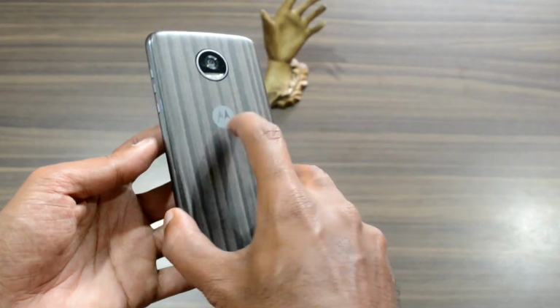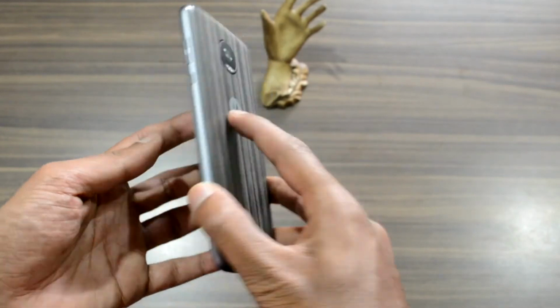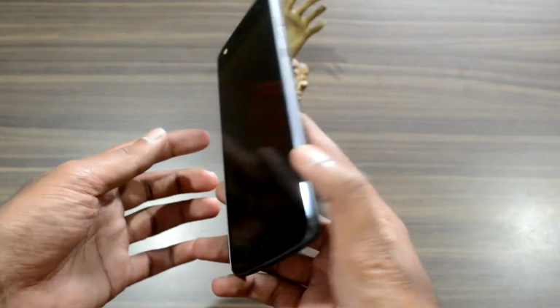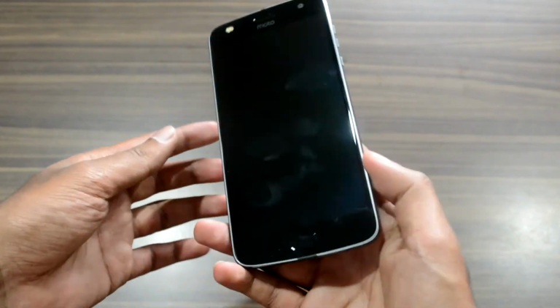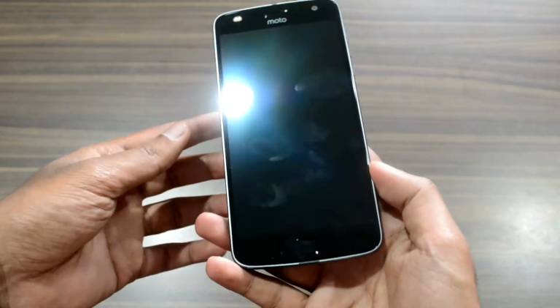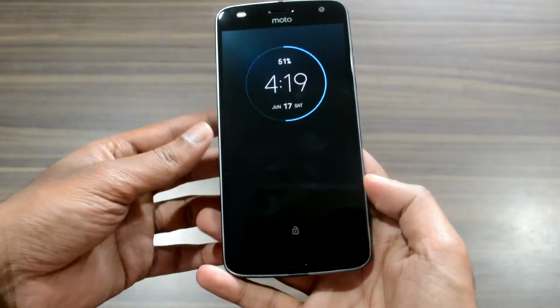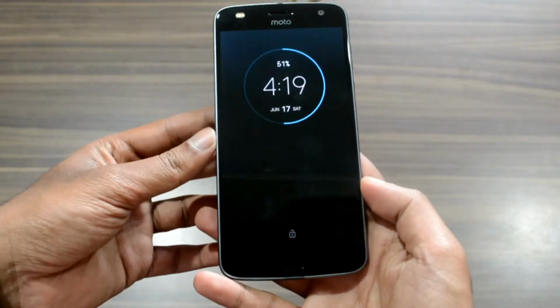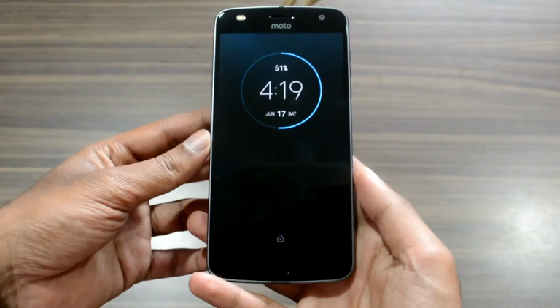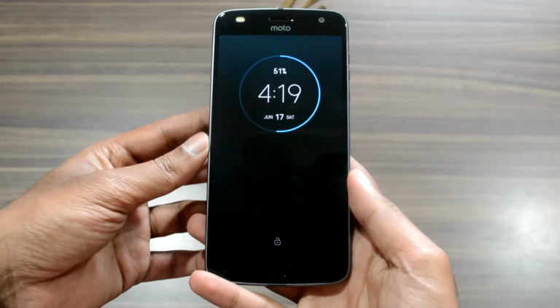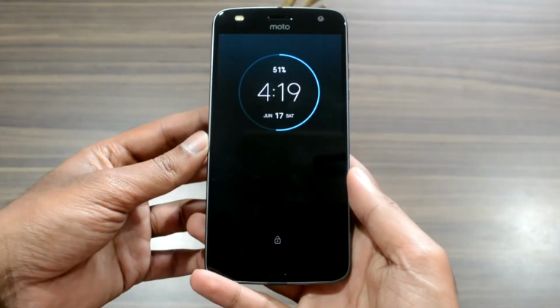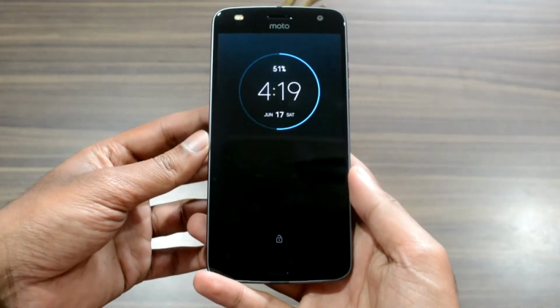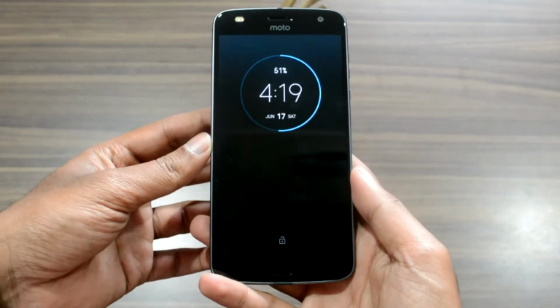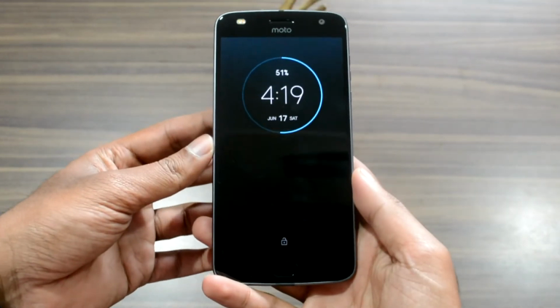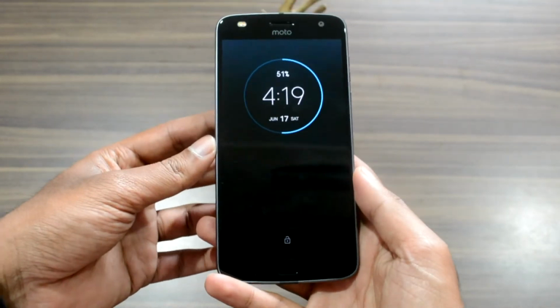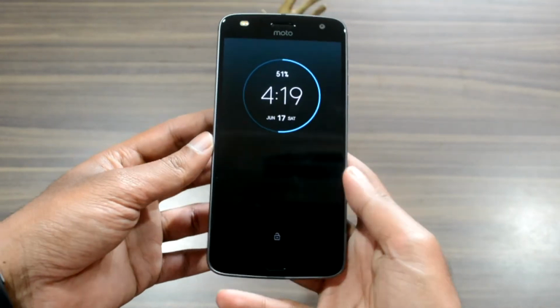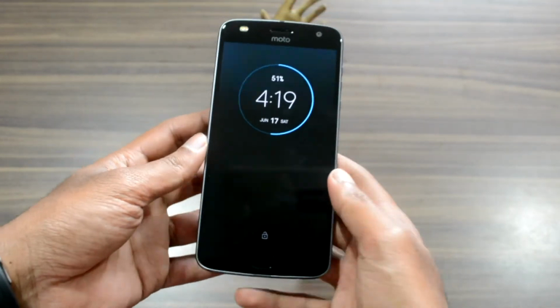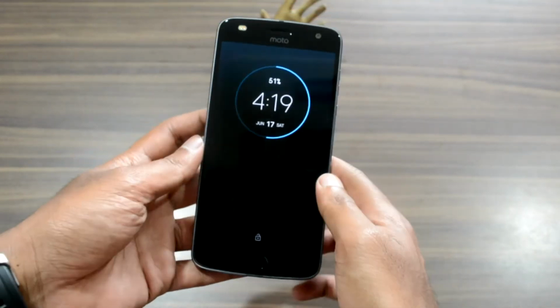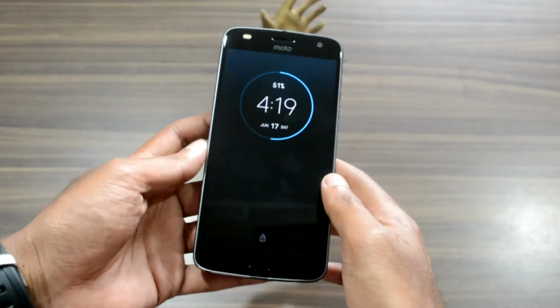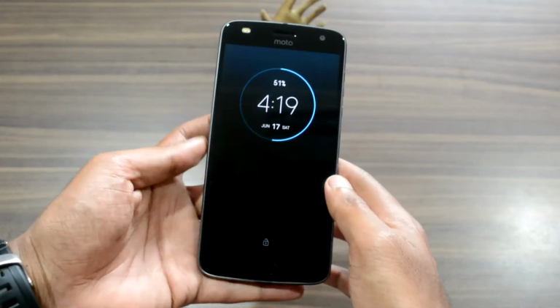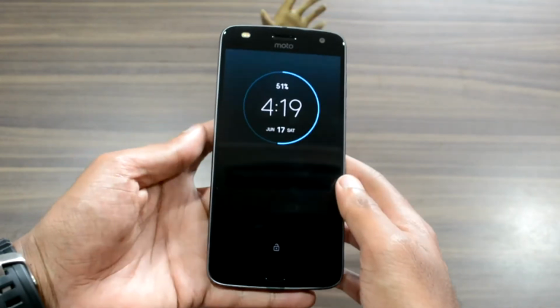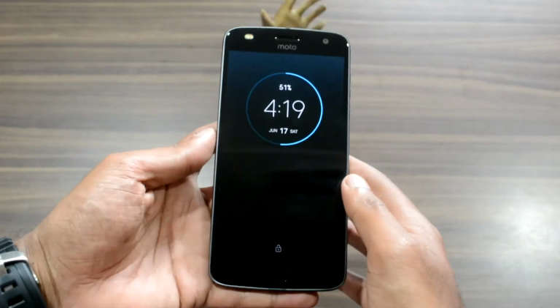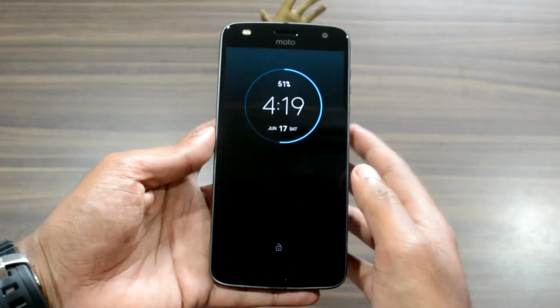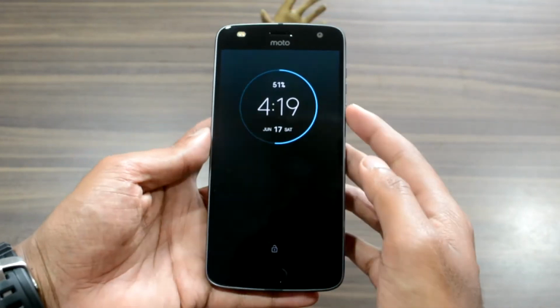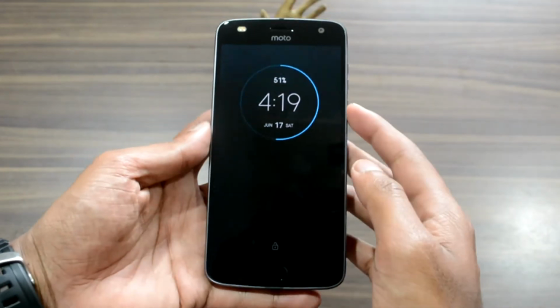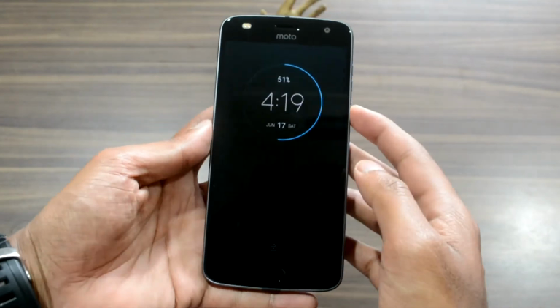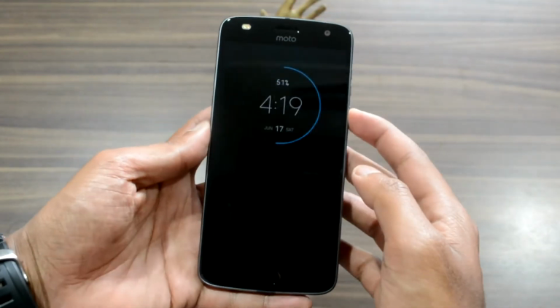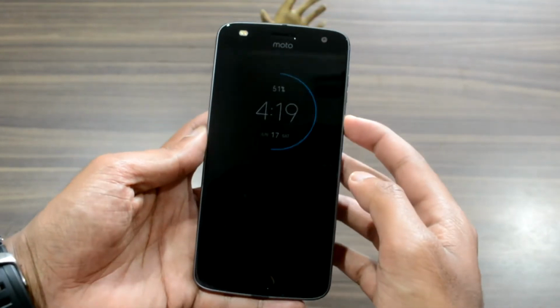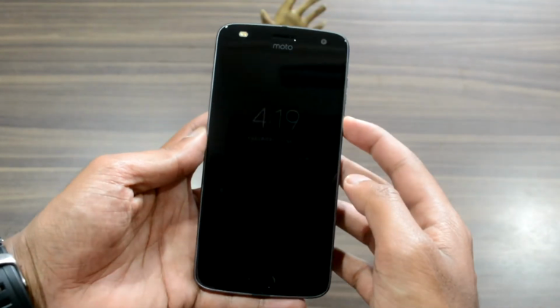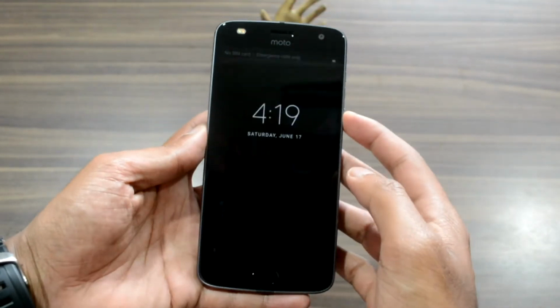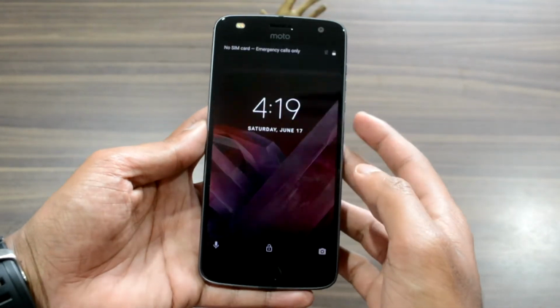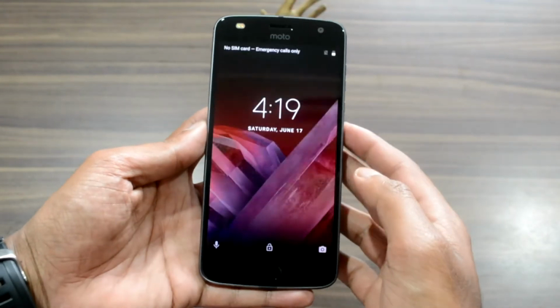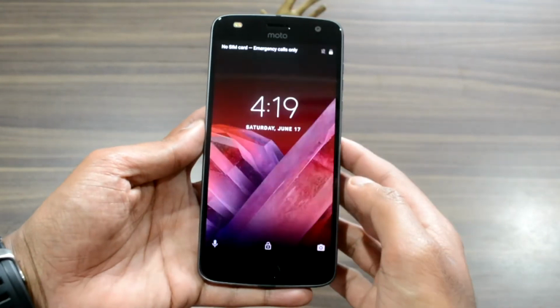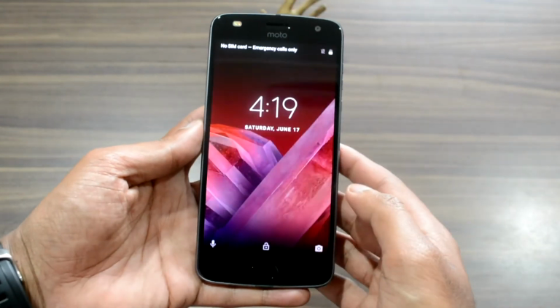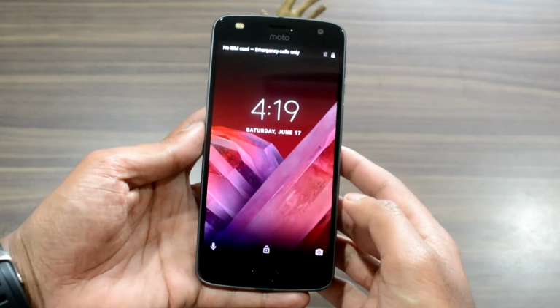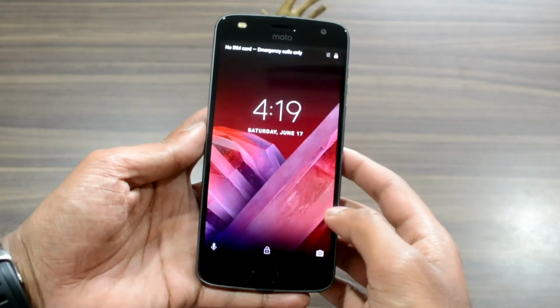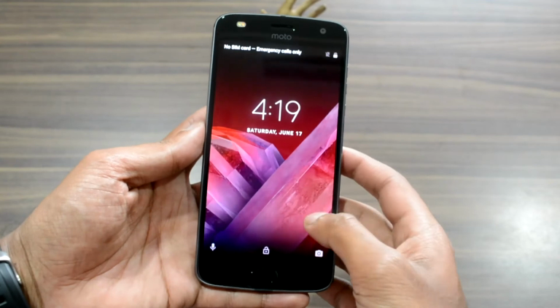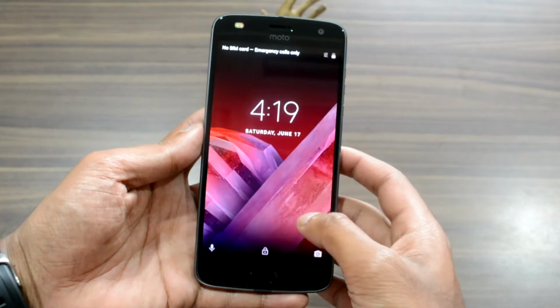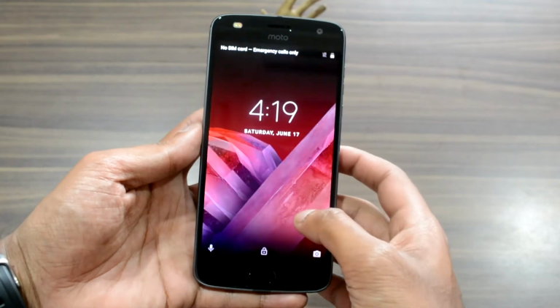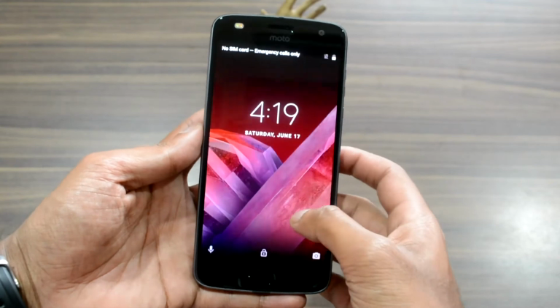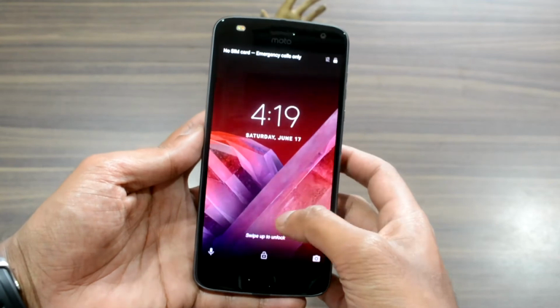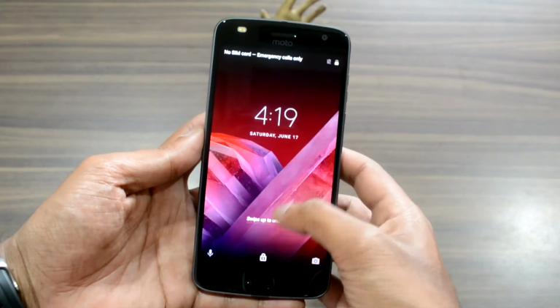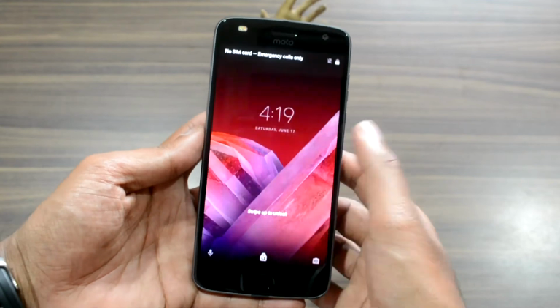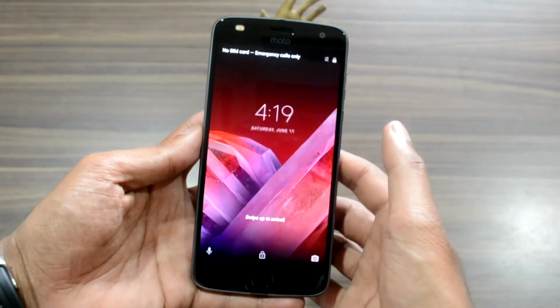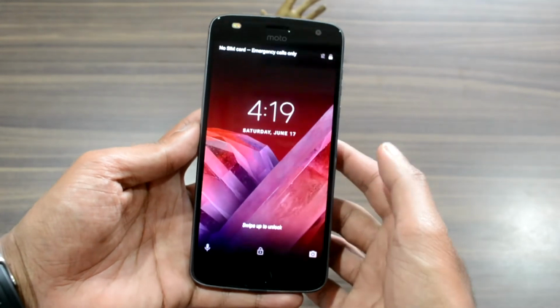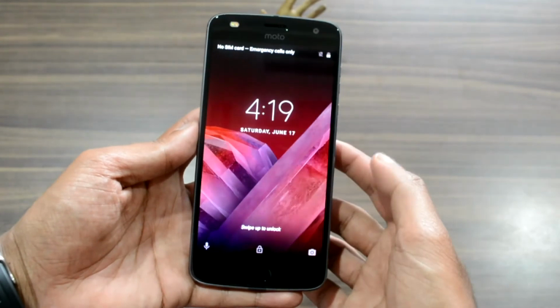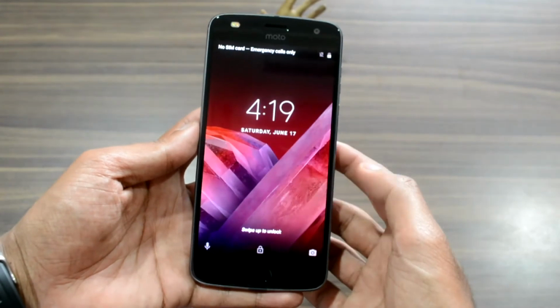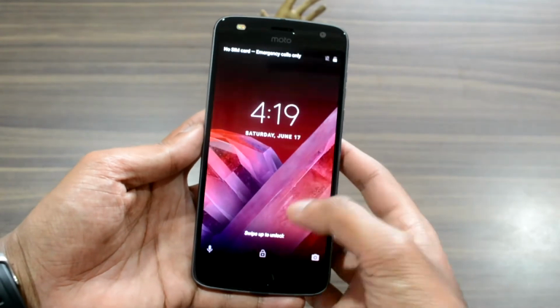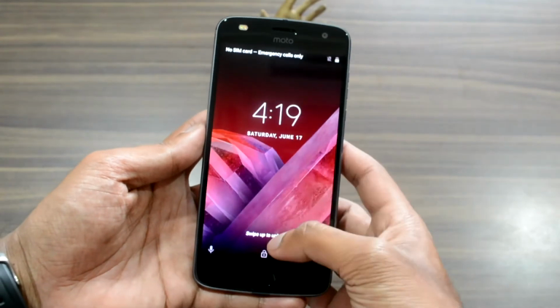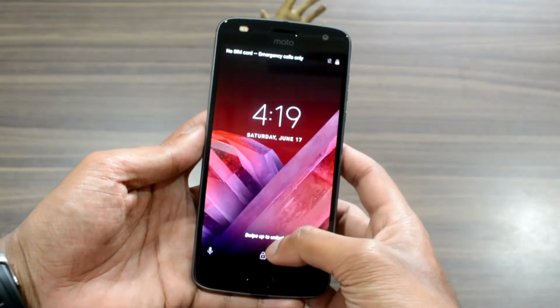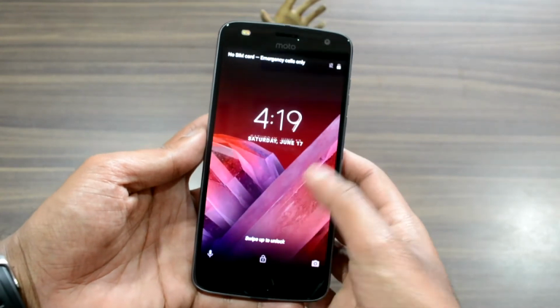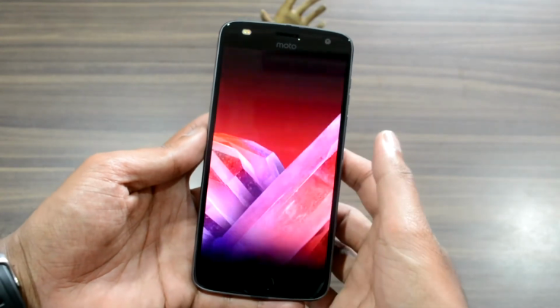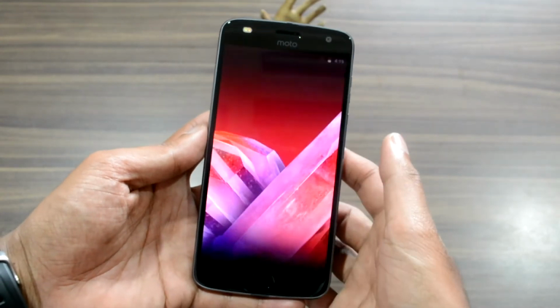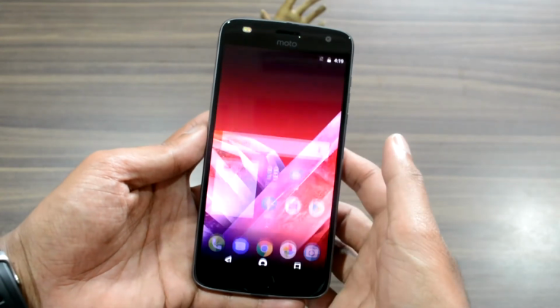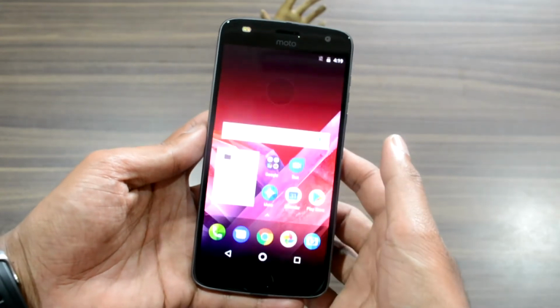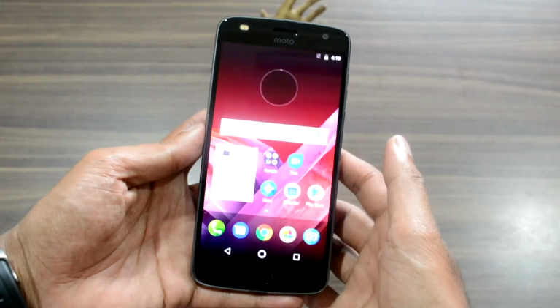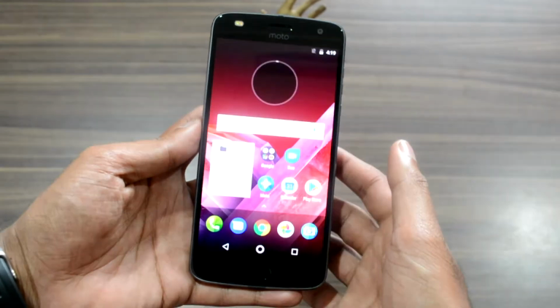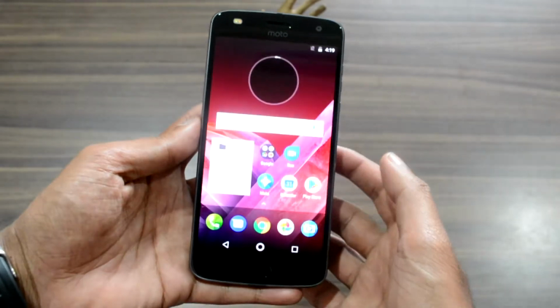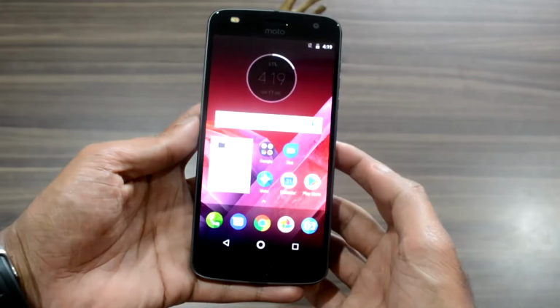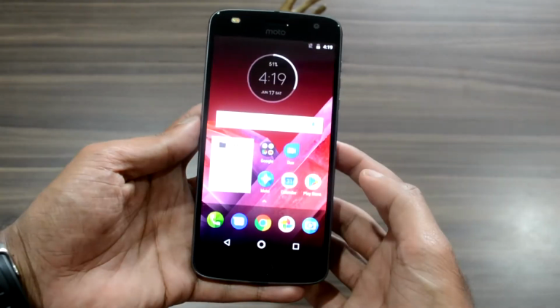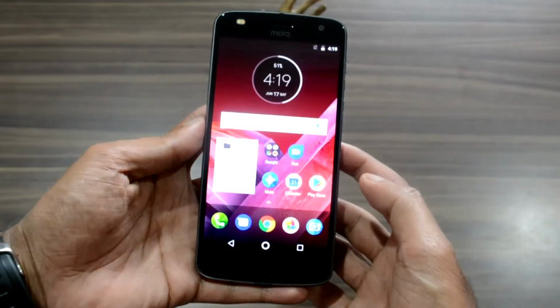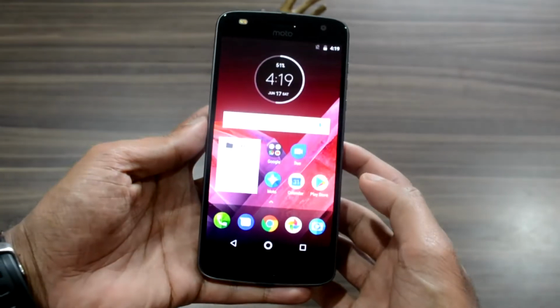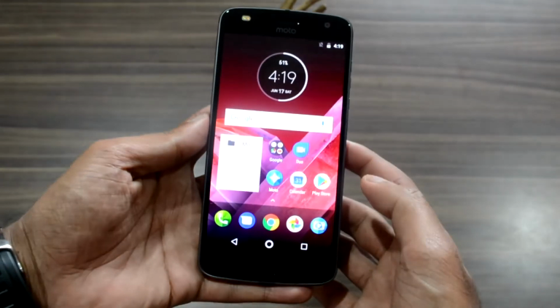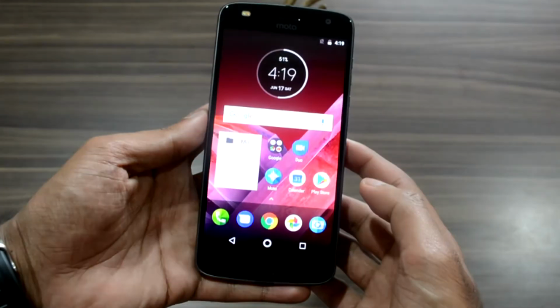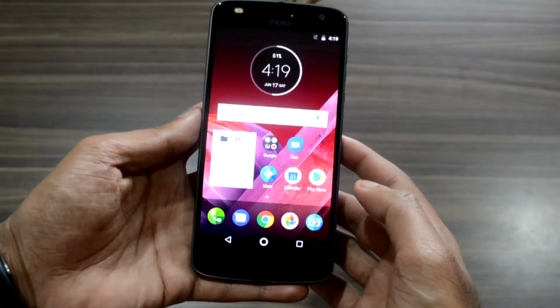The front panel is a standard affair. It has a 5.5-inch display with substantial top and bottom bezels.